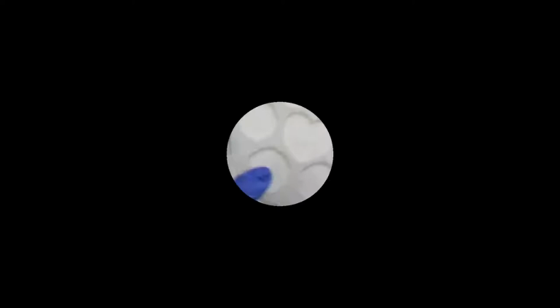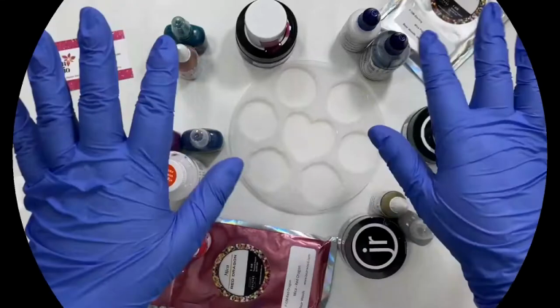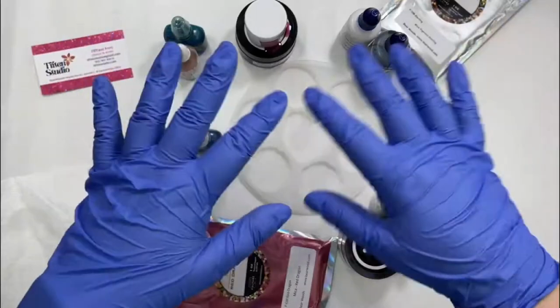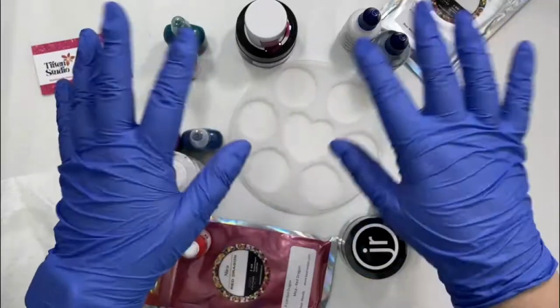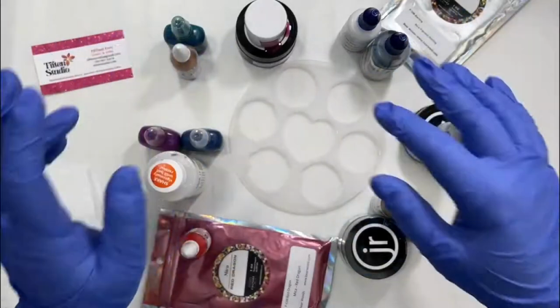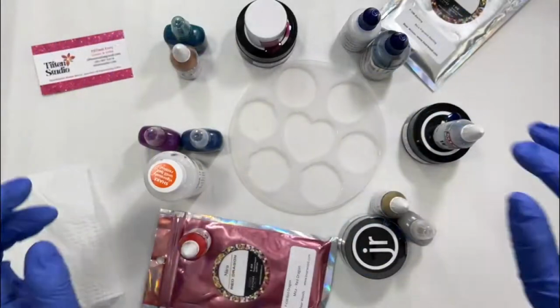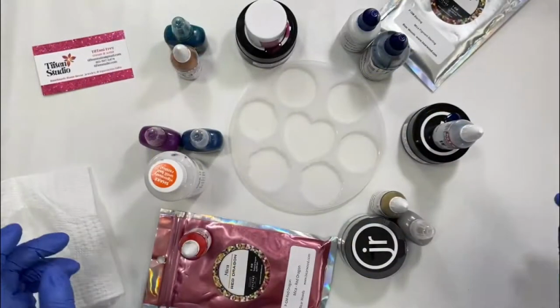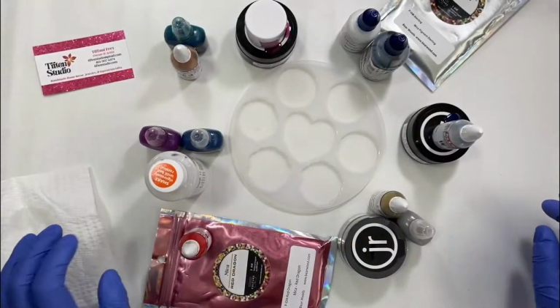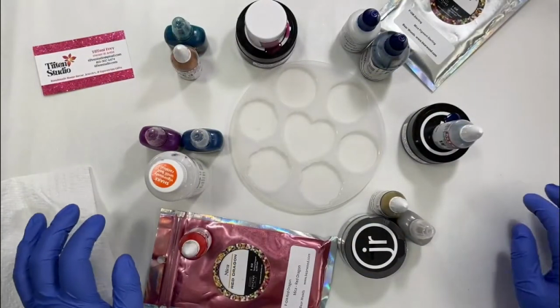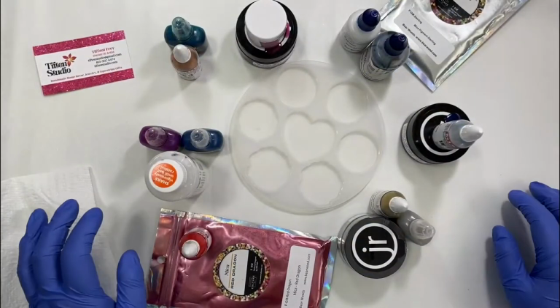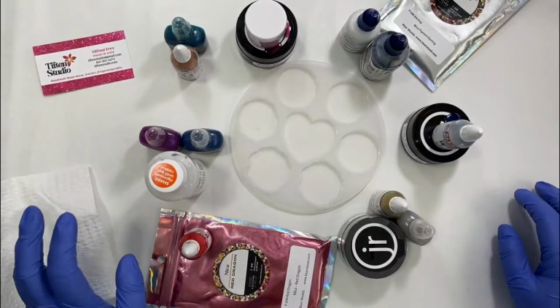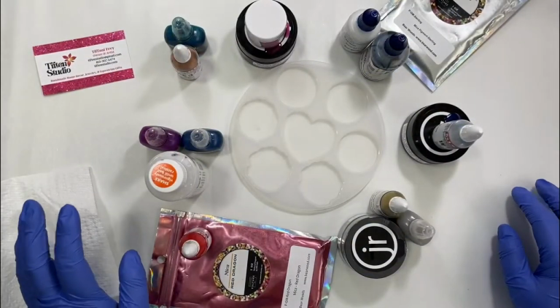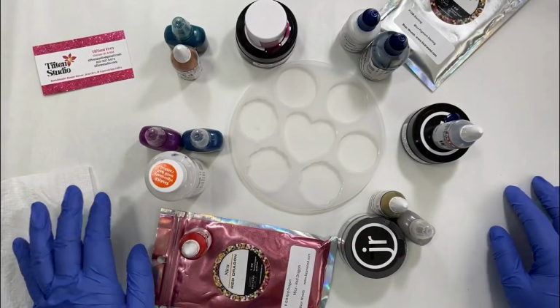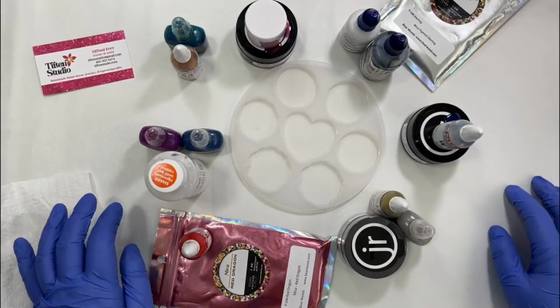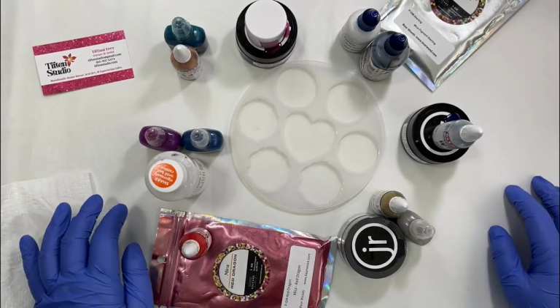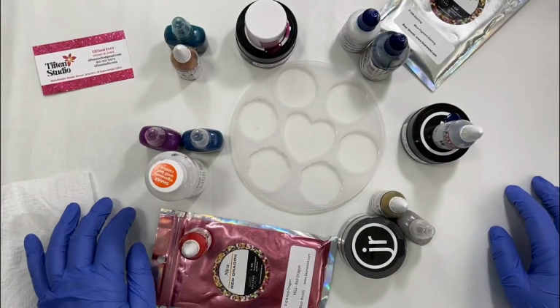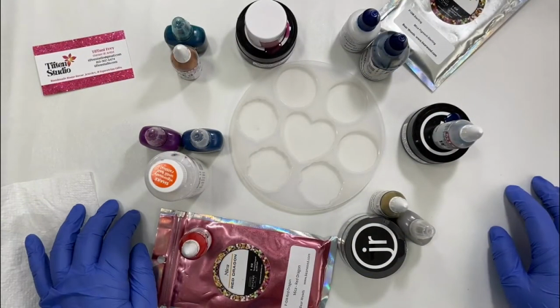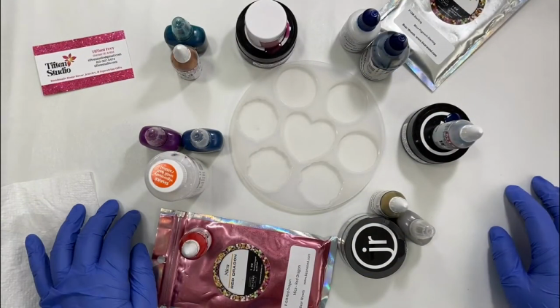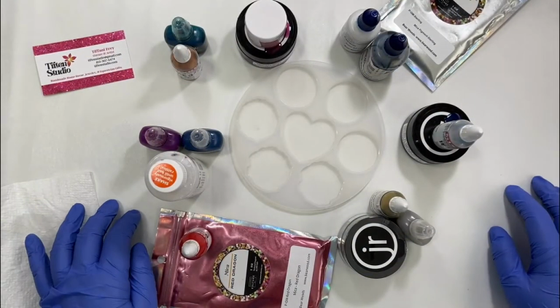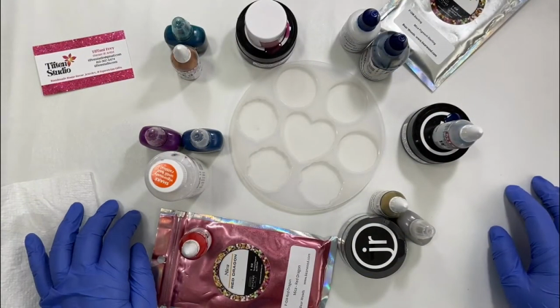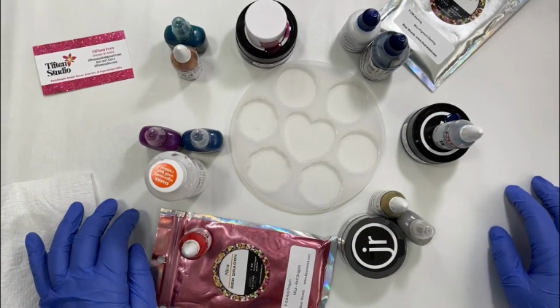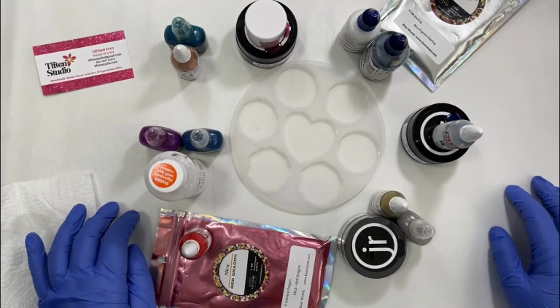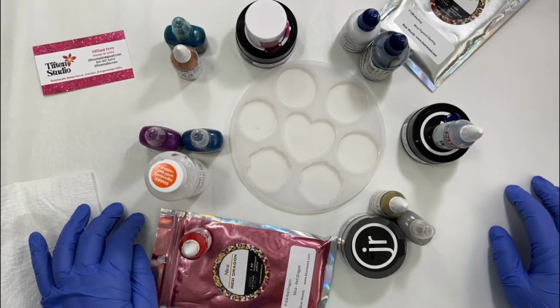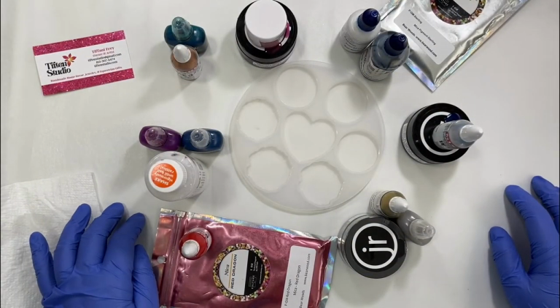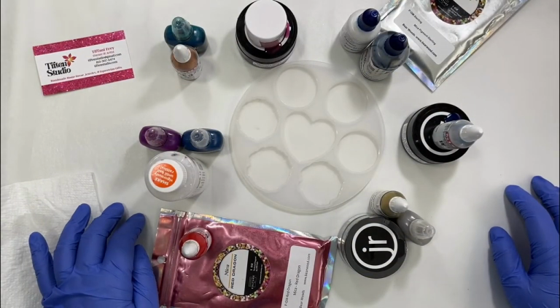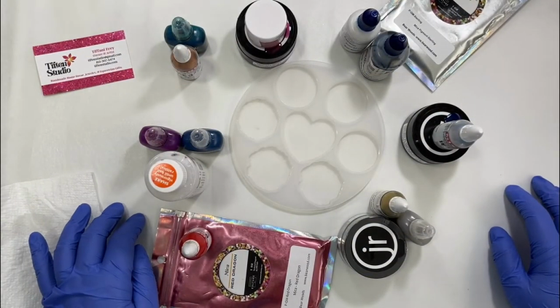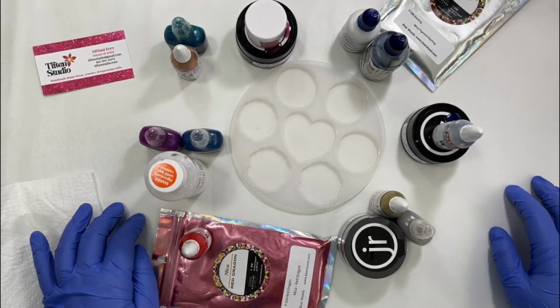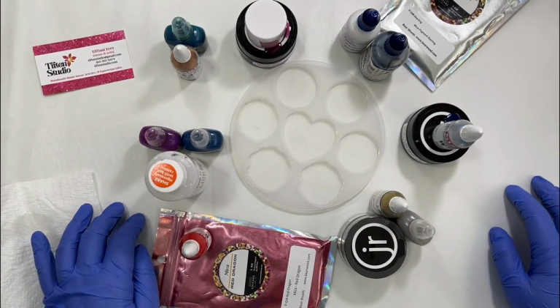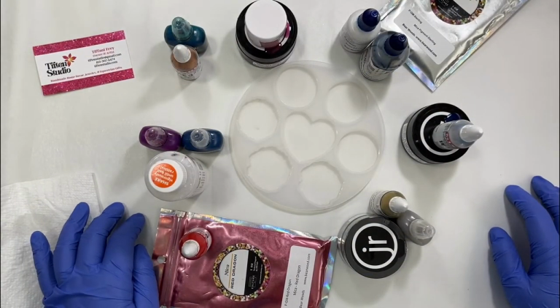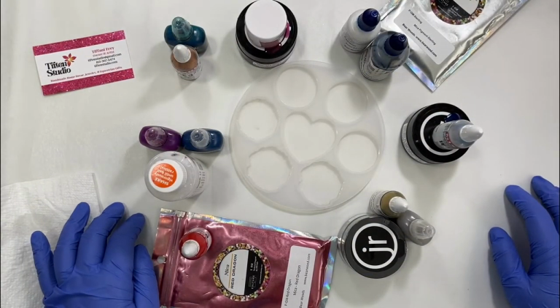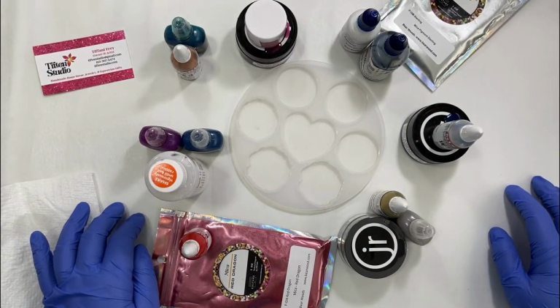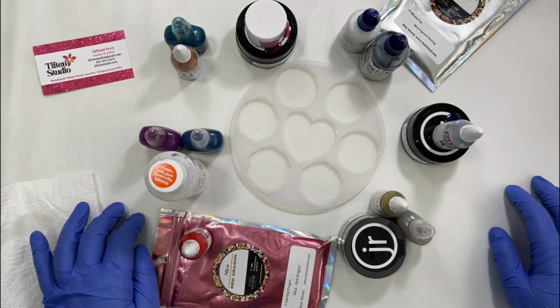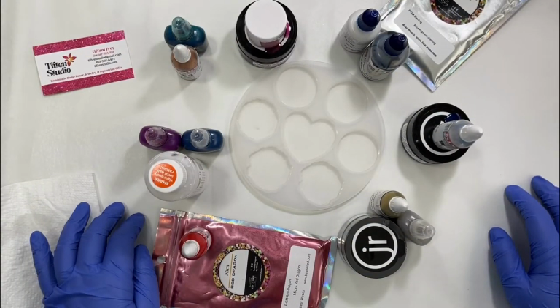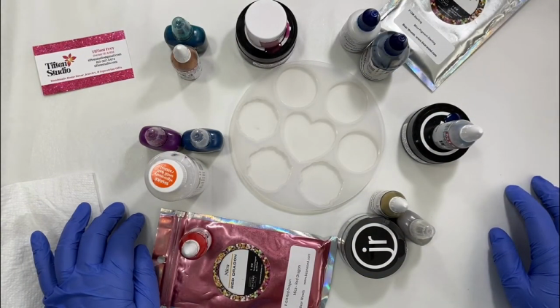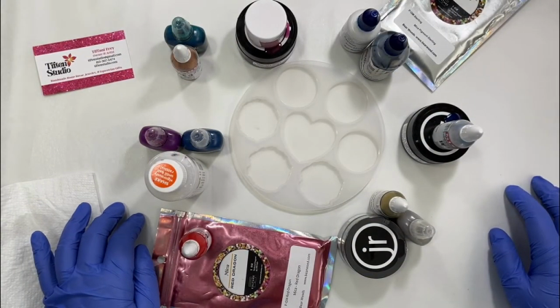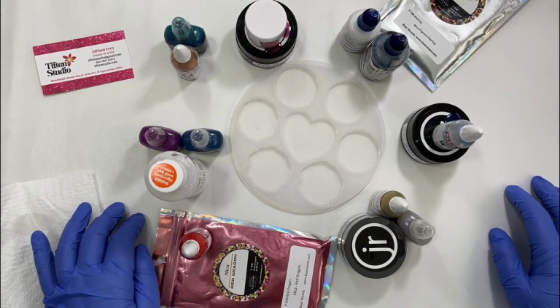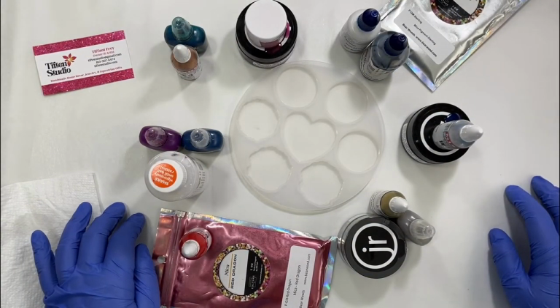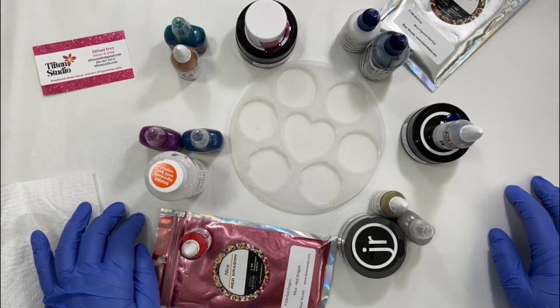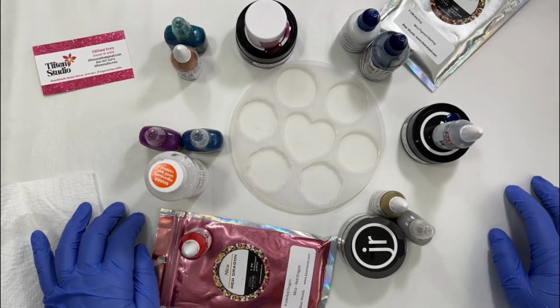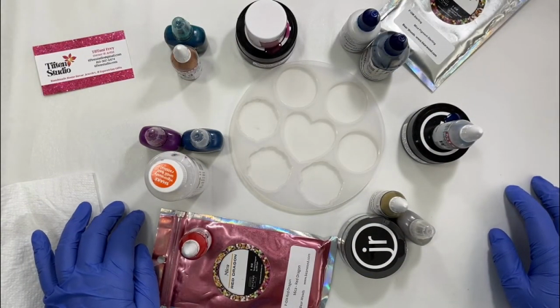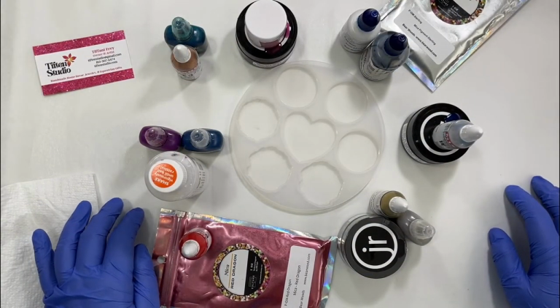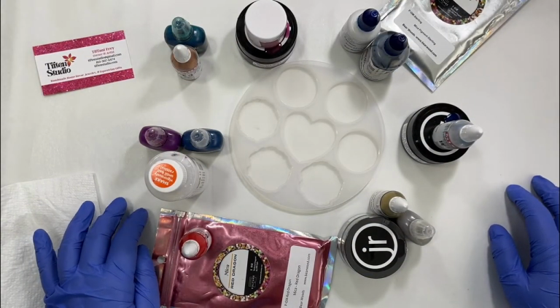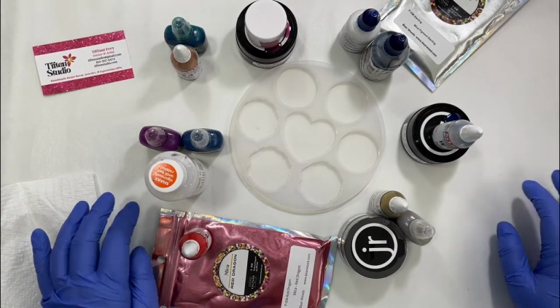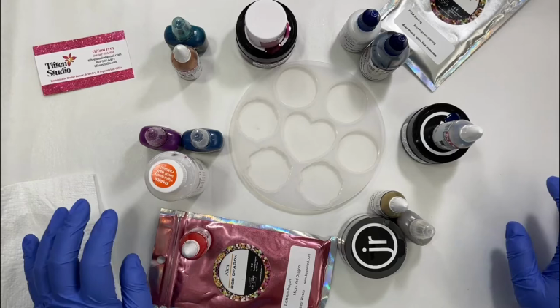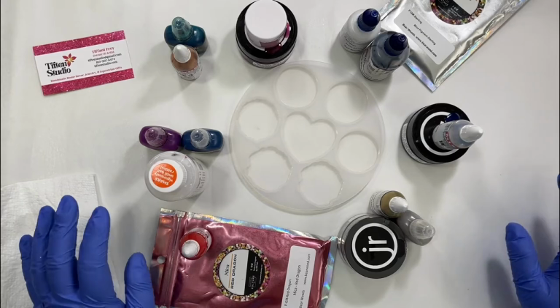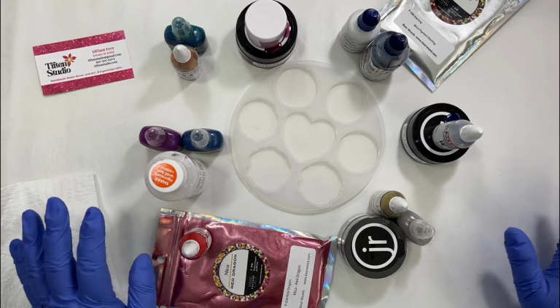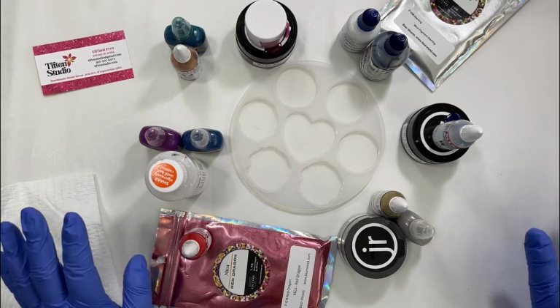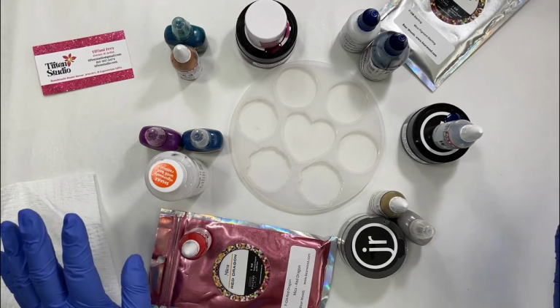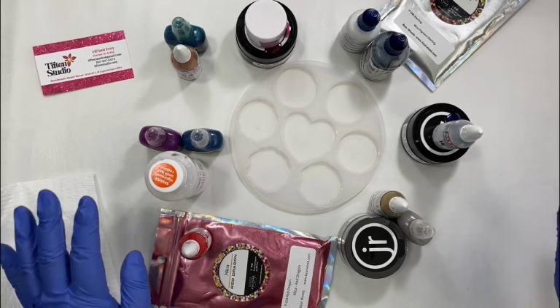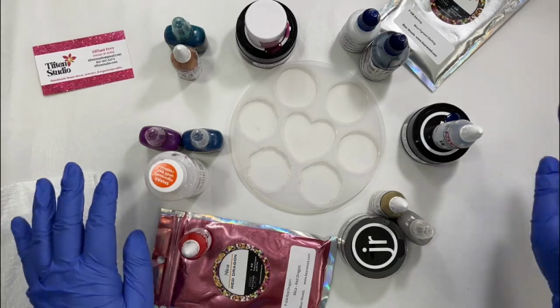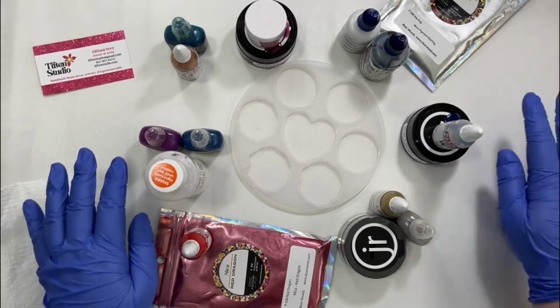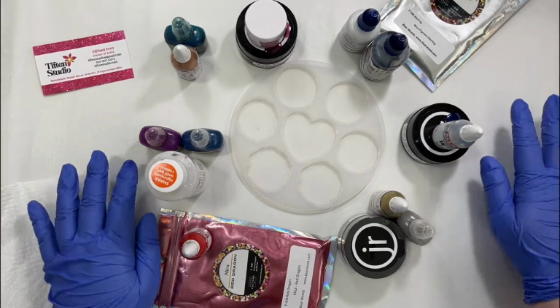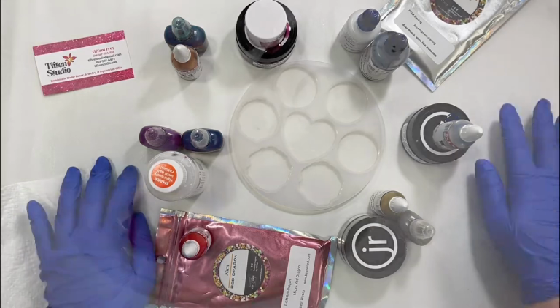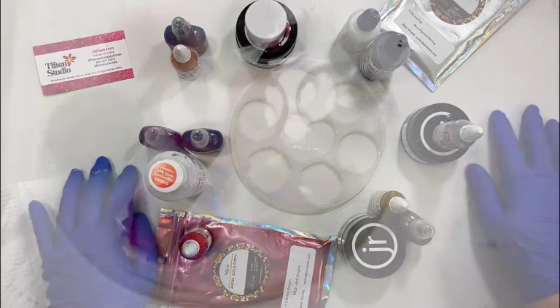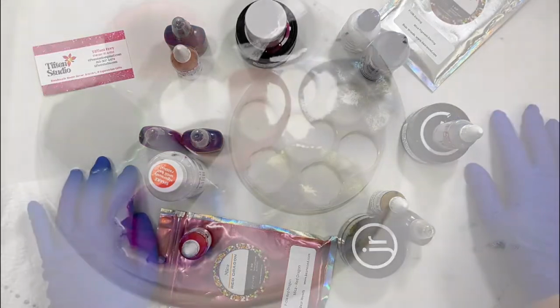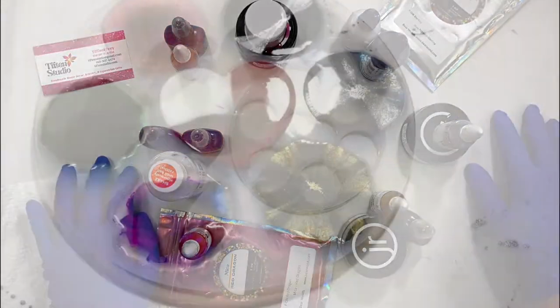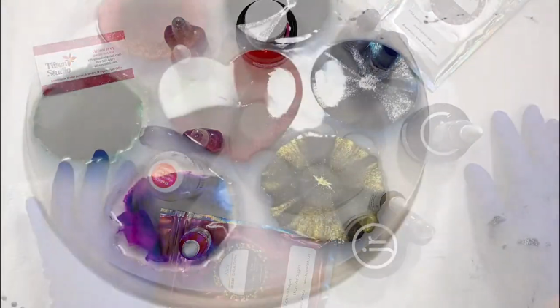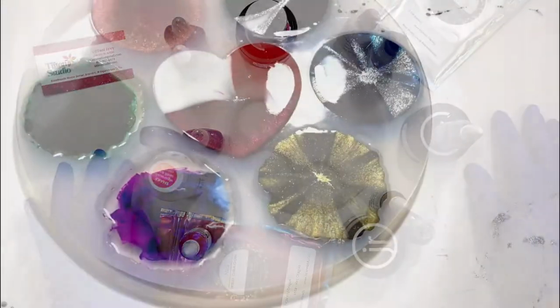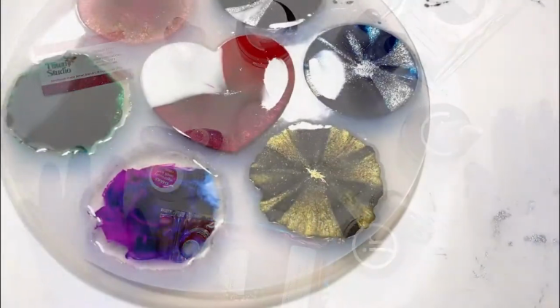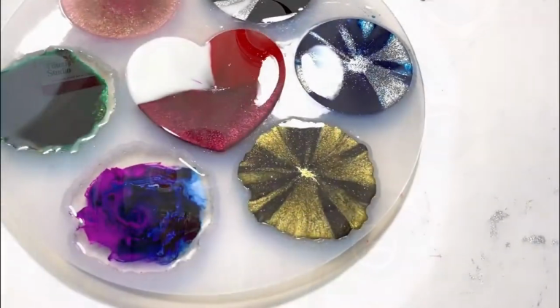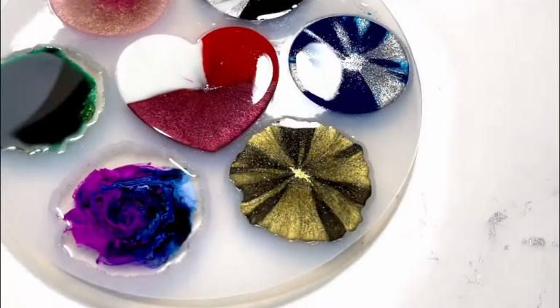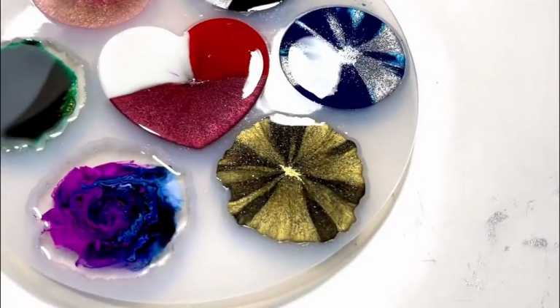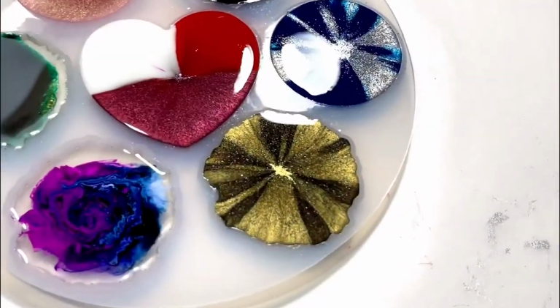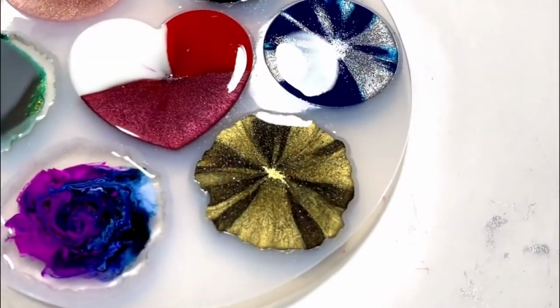Hey guys, thanks for tuning in. My name is Tiffany and I'm the owner and artist at Tifton Studio, and today I'm working on a project for Bear Woods.